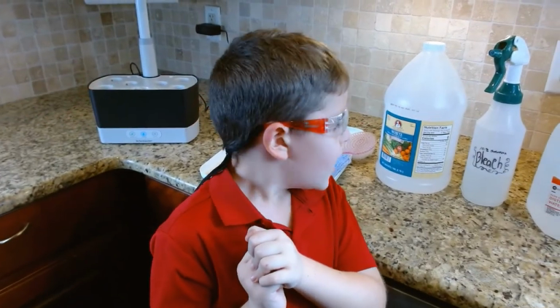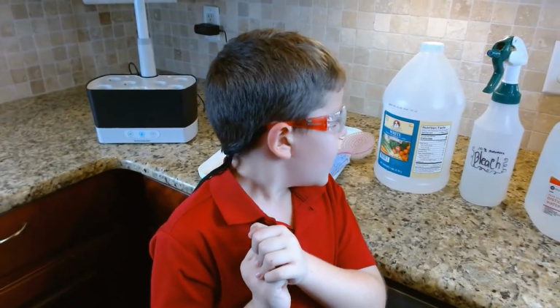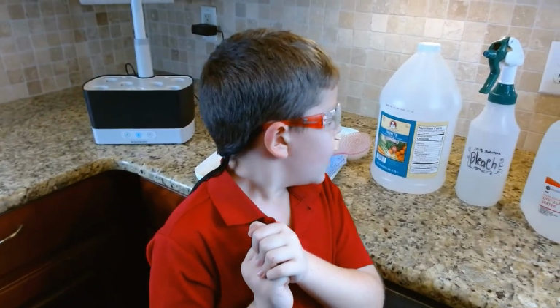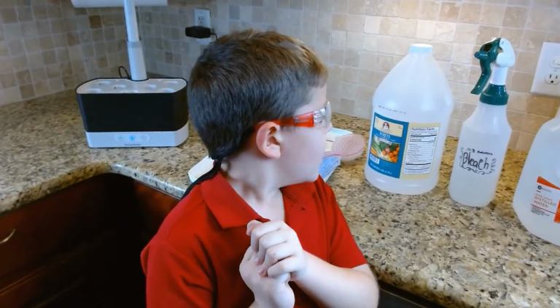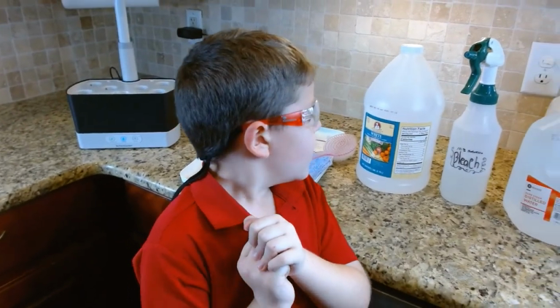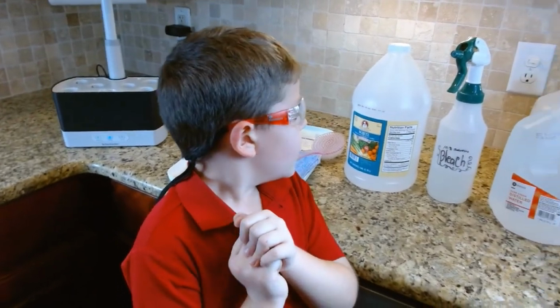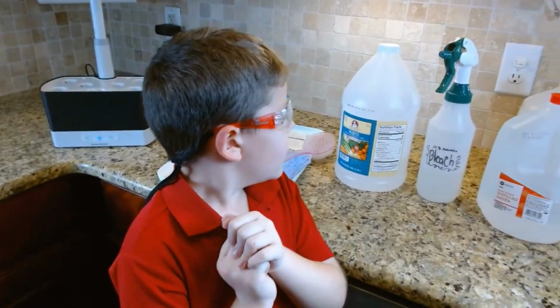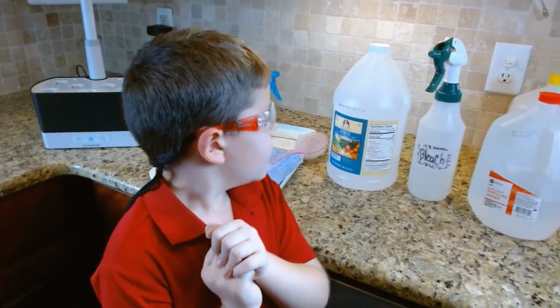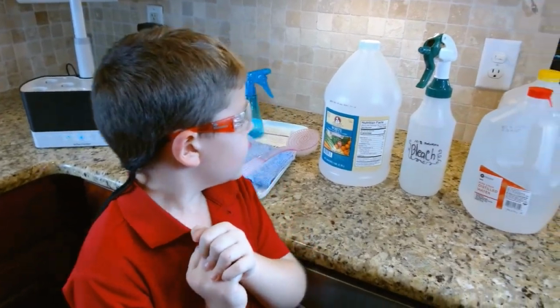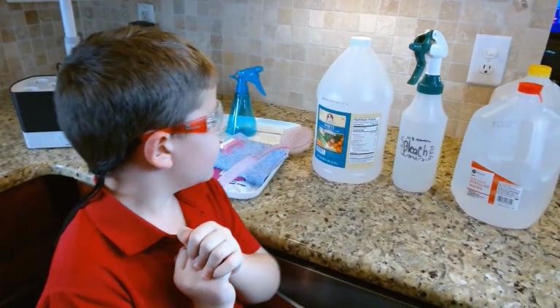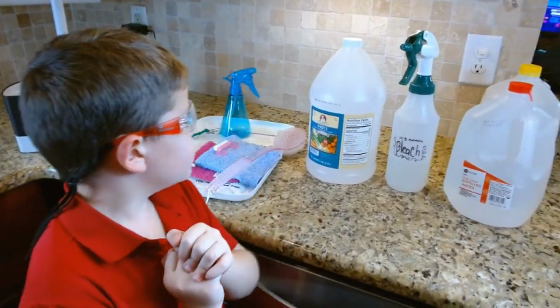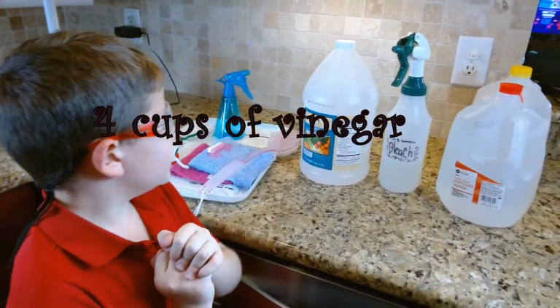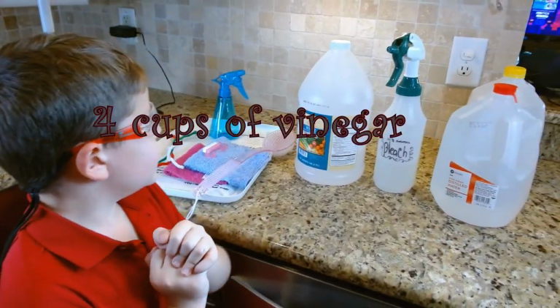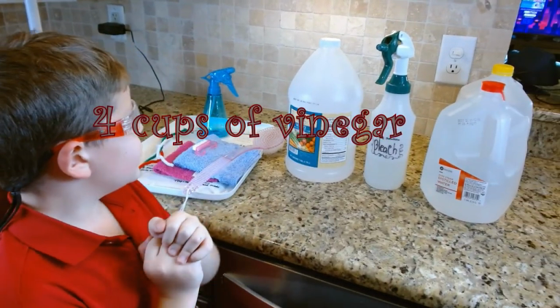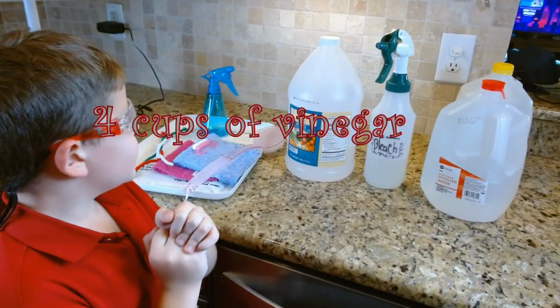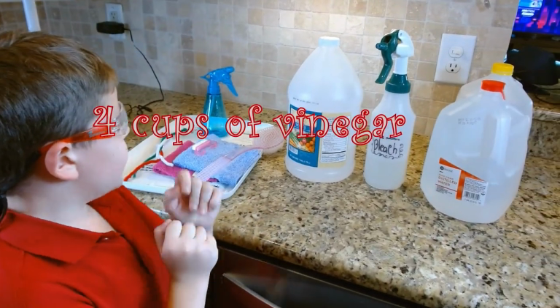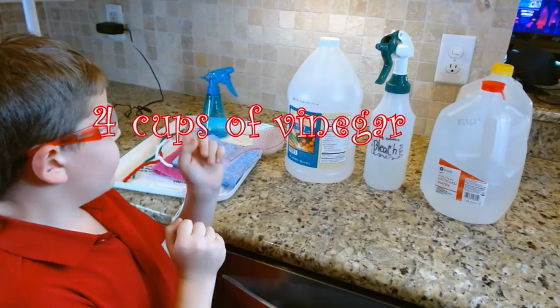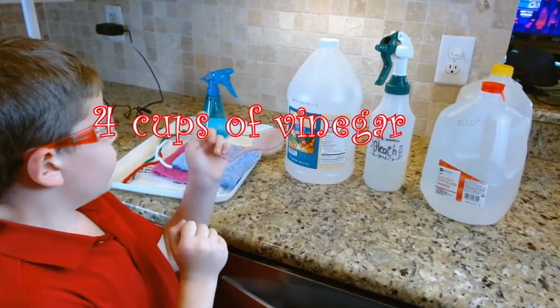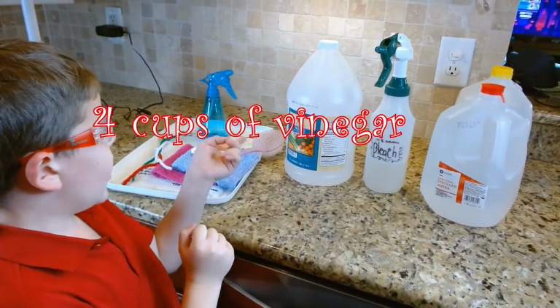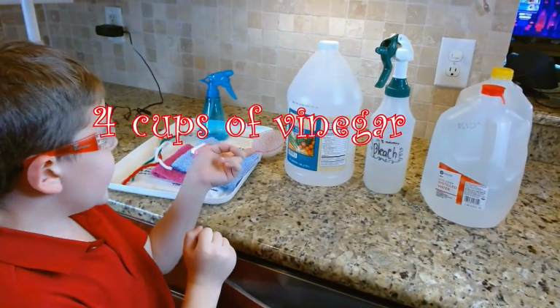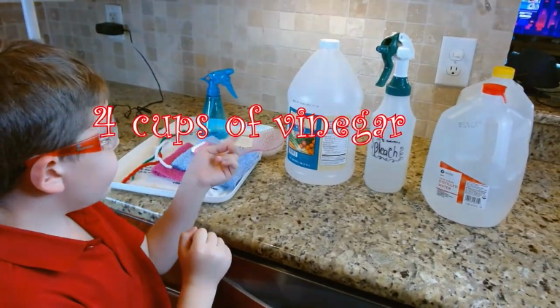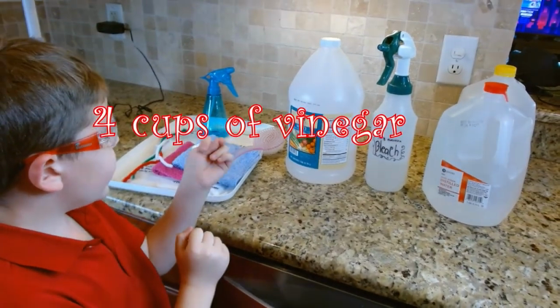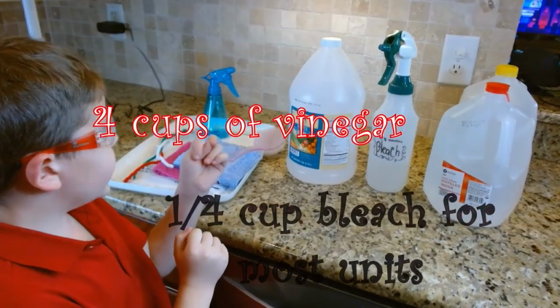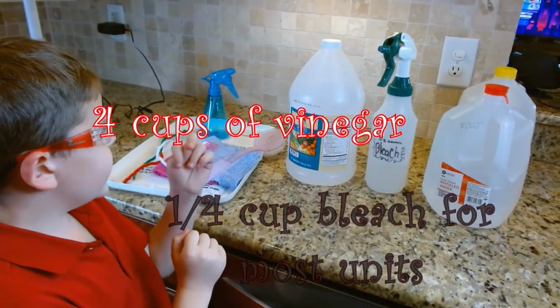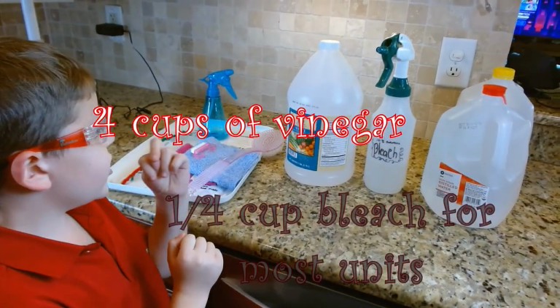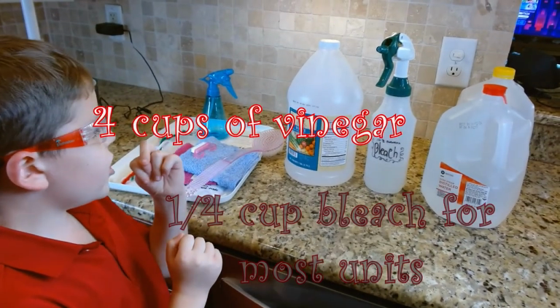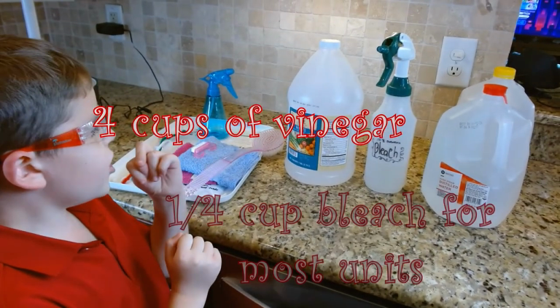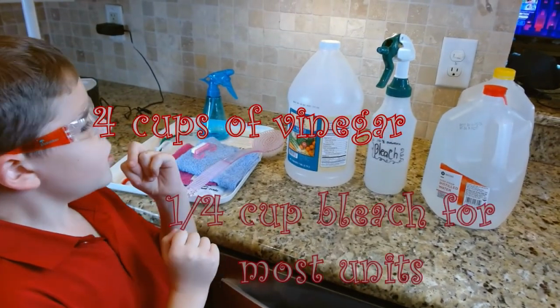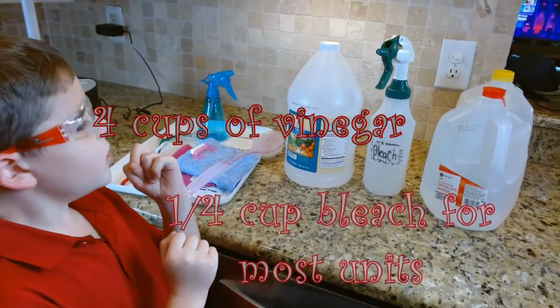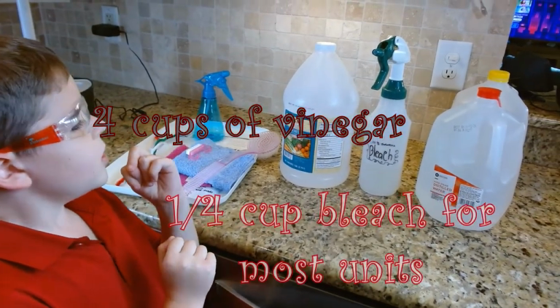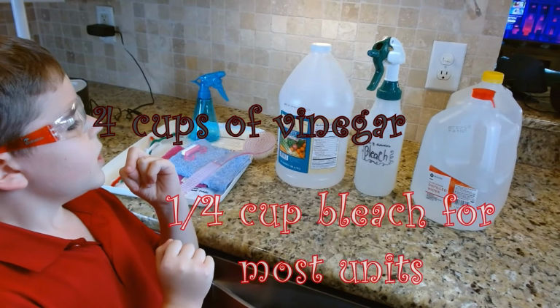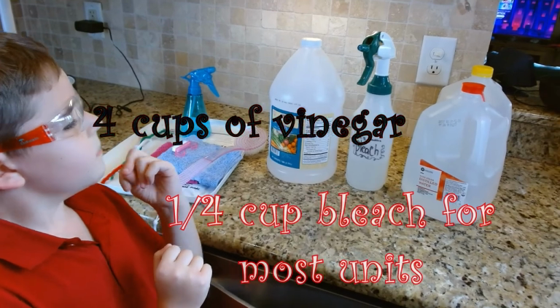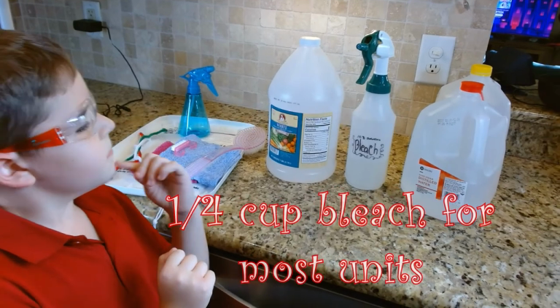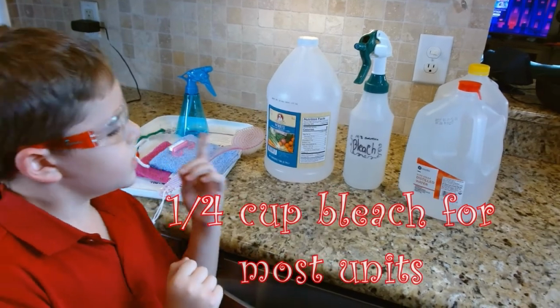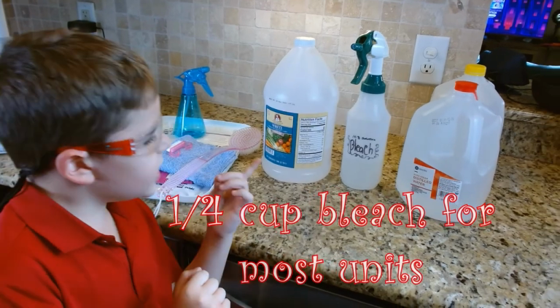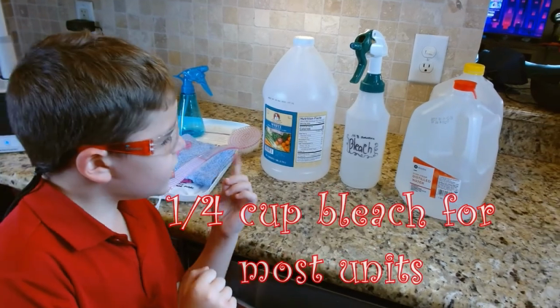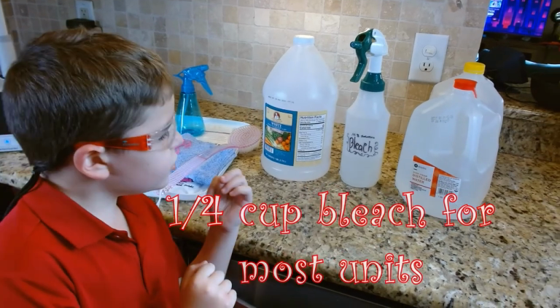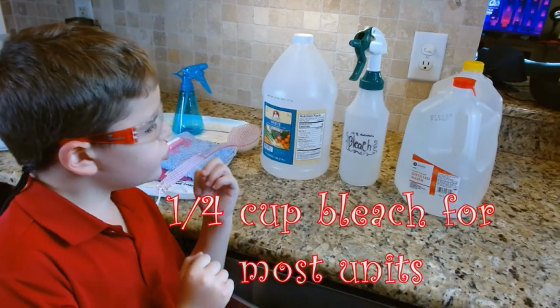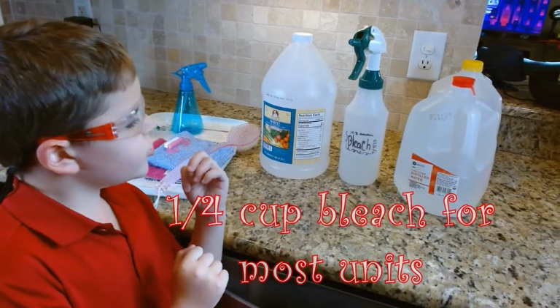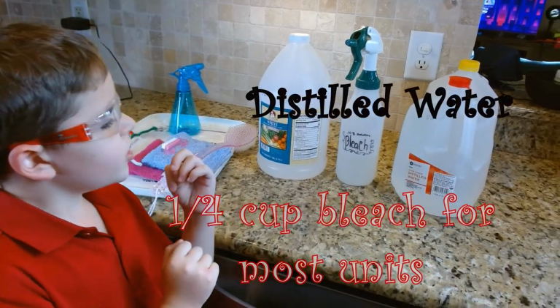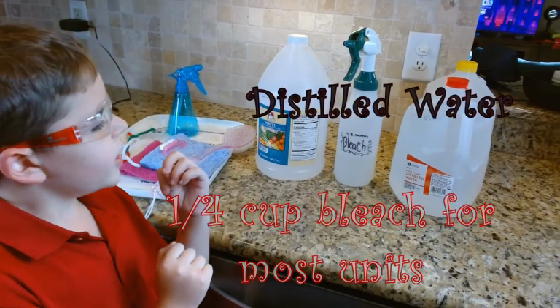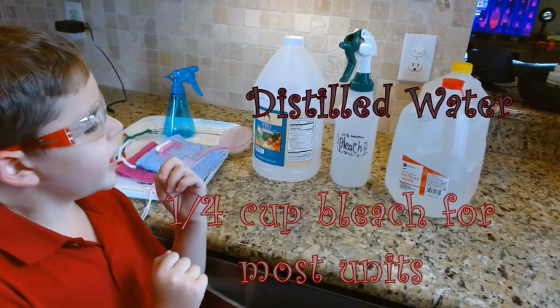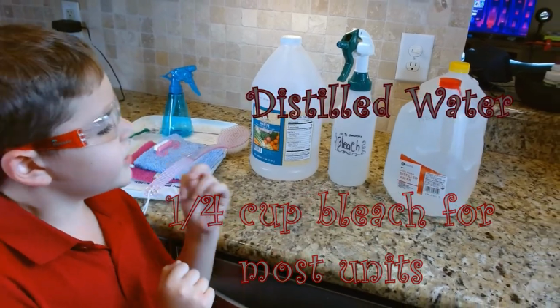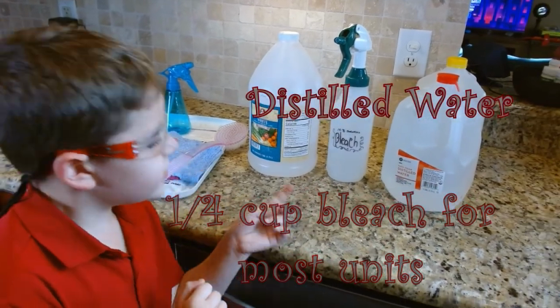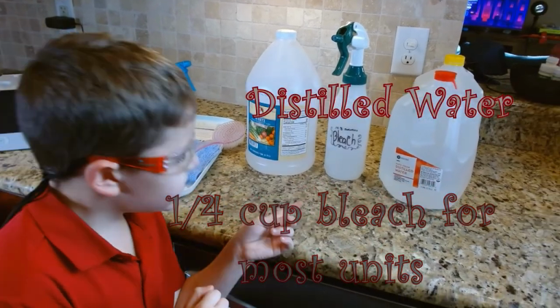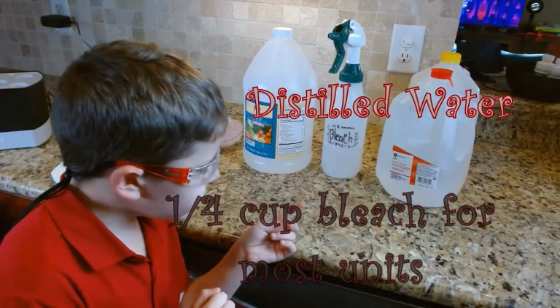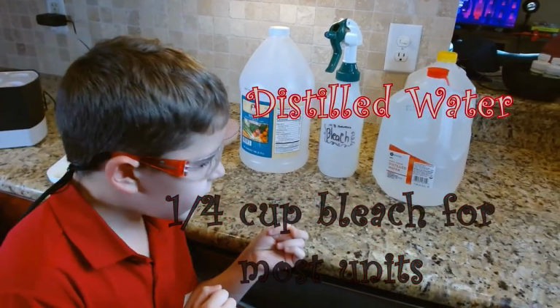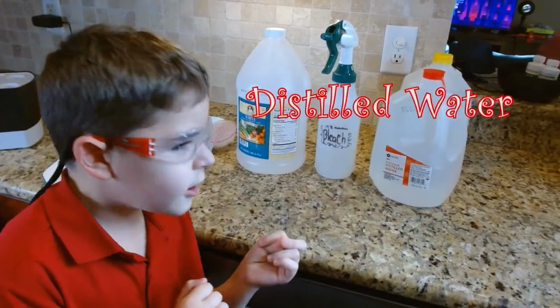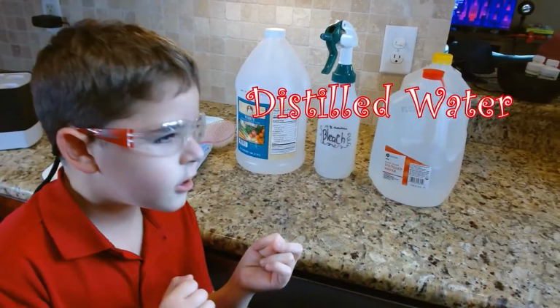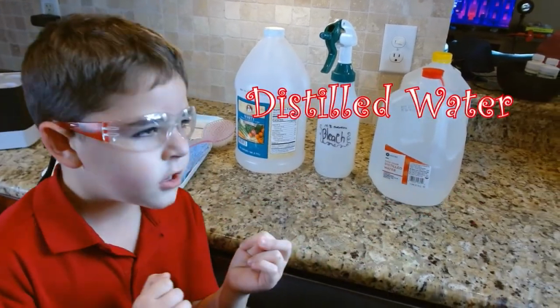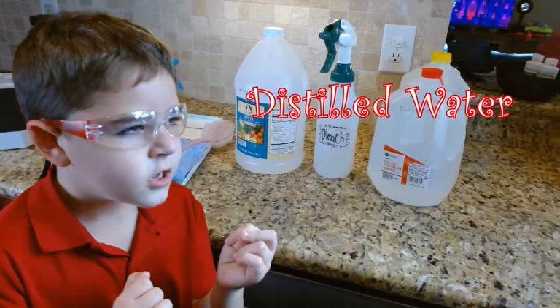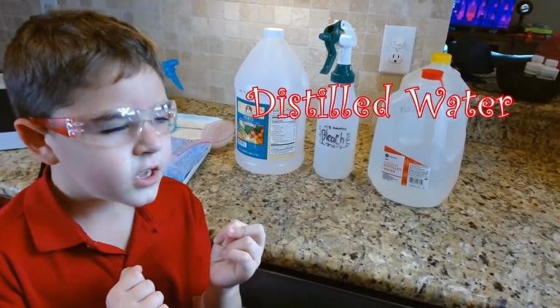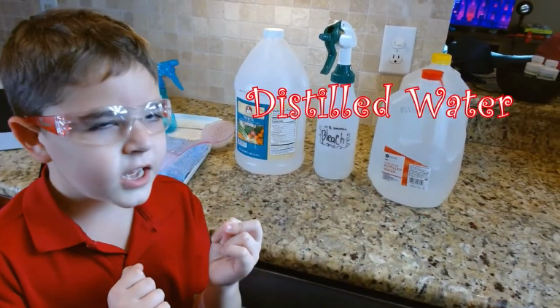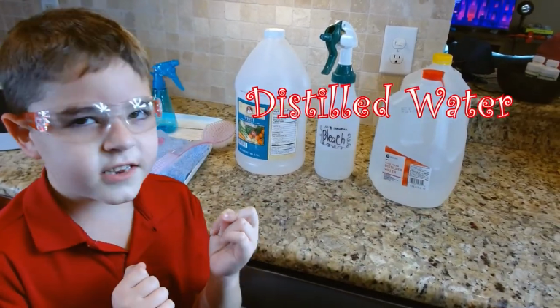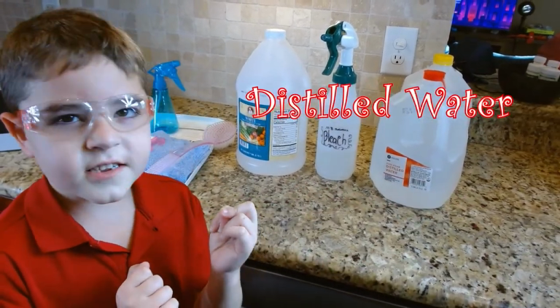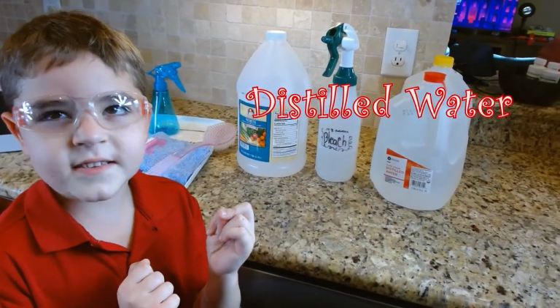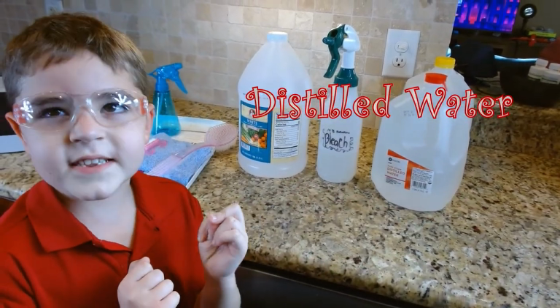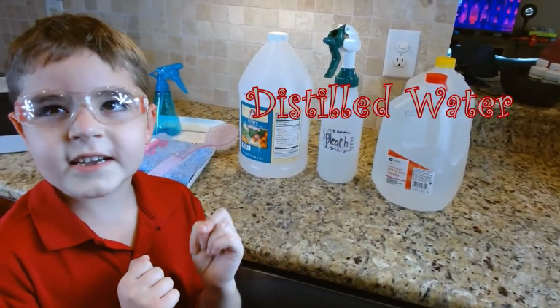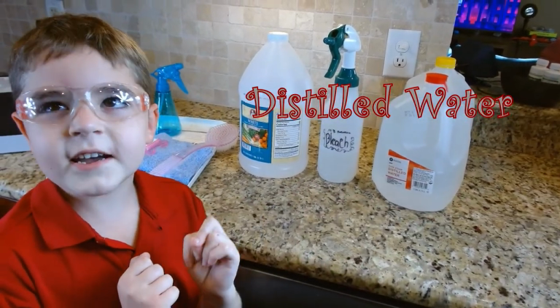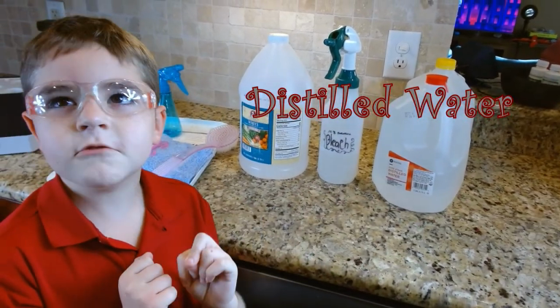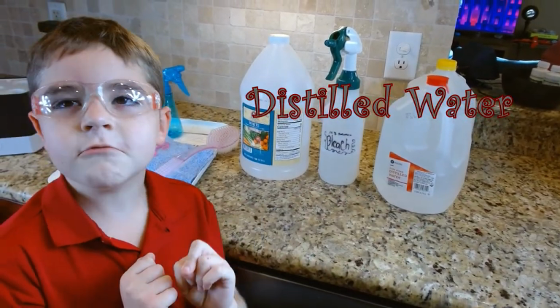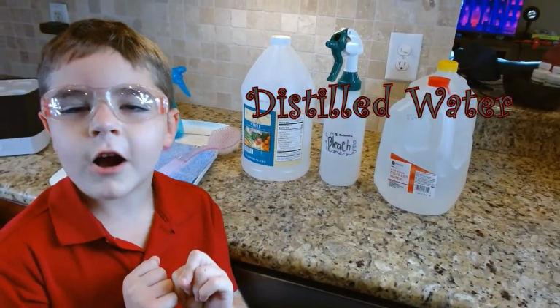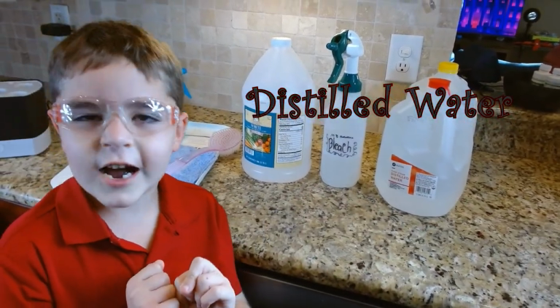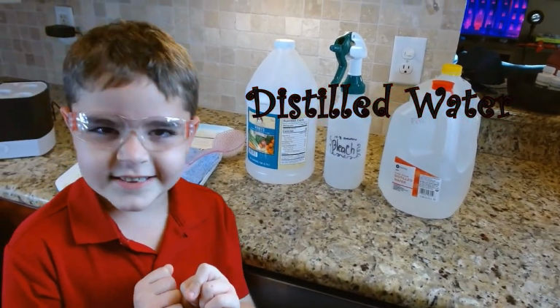You'll need some white vinegar, bleach, and a scale, and distilled water.